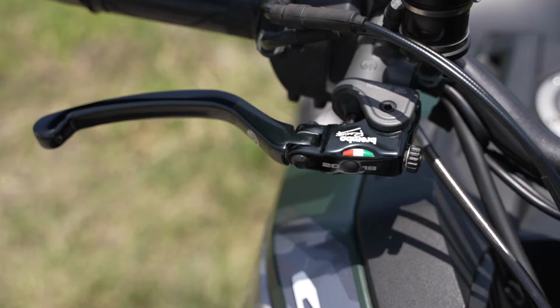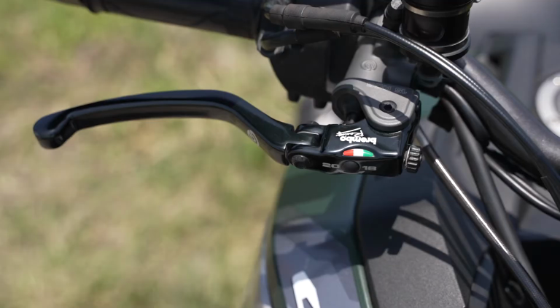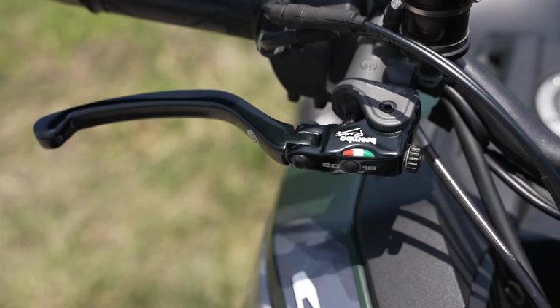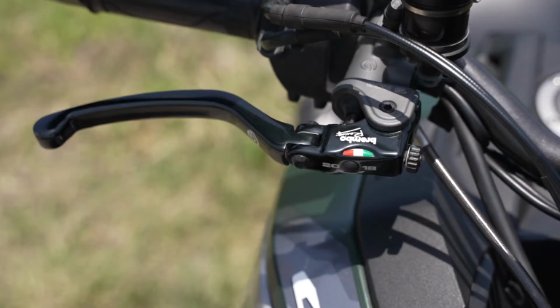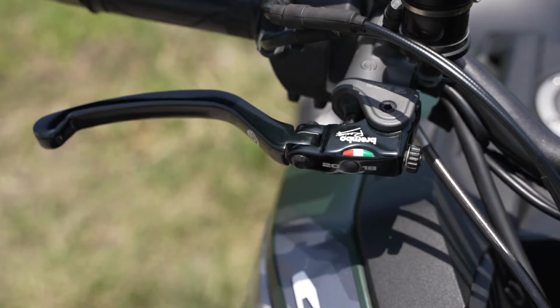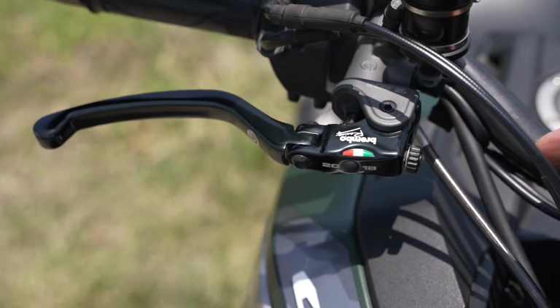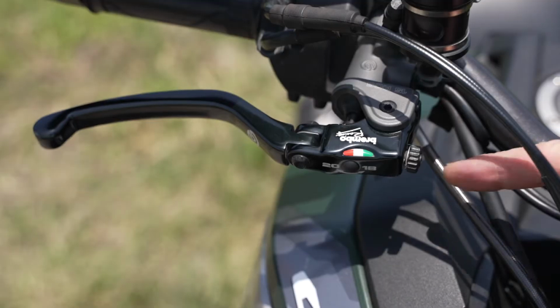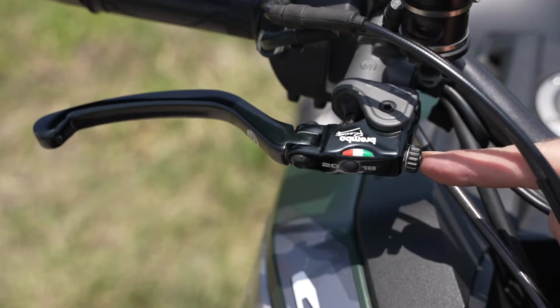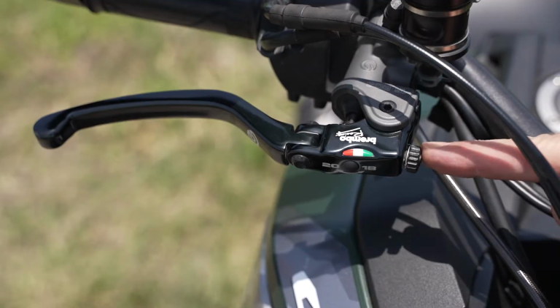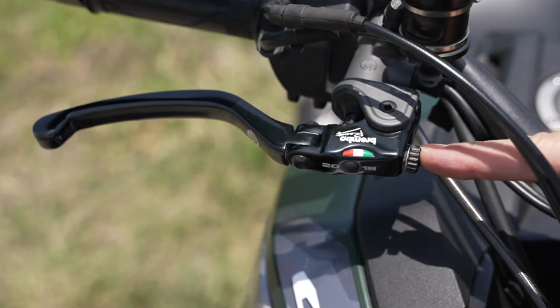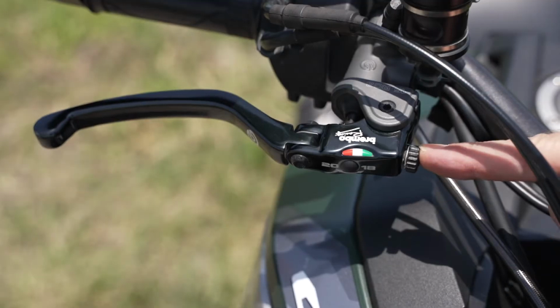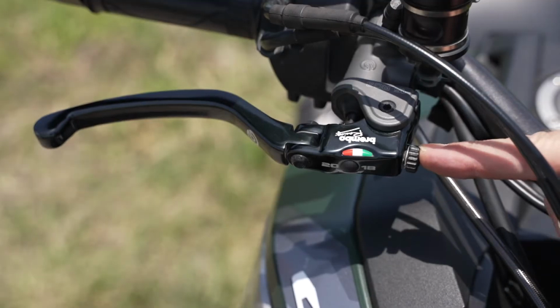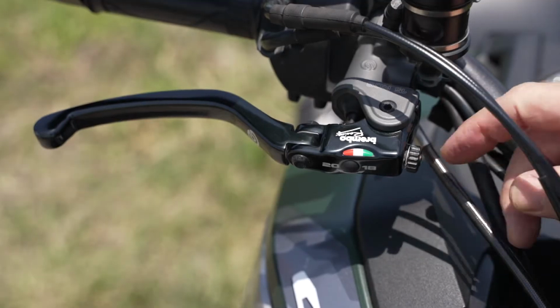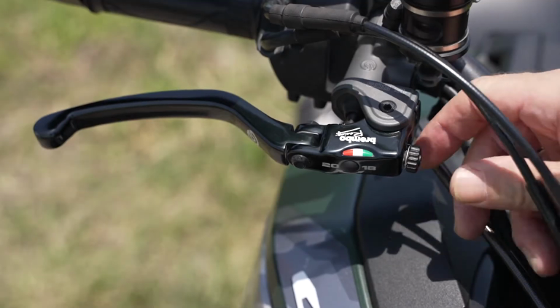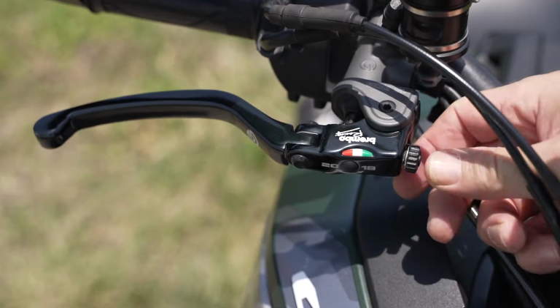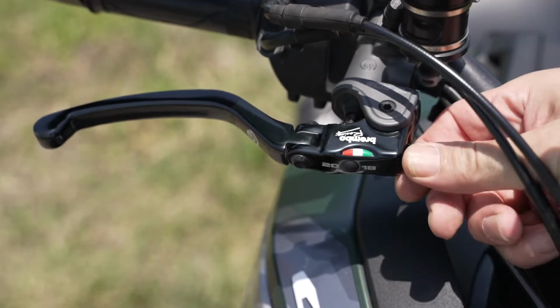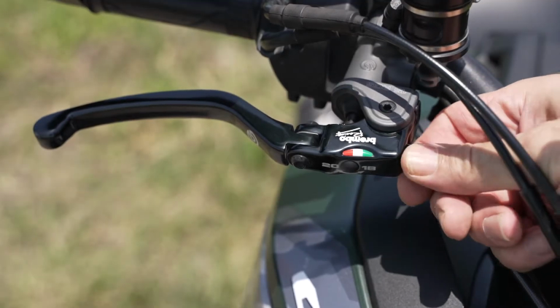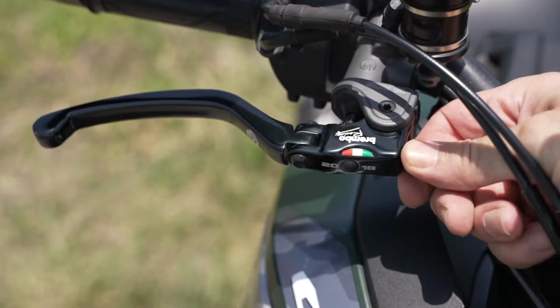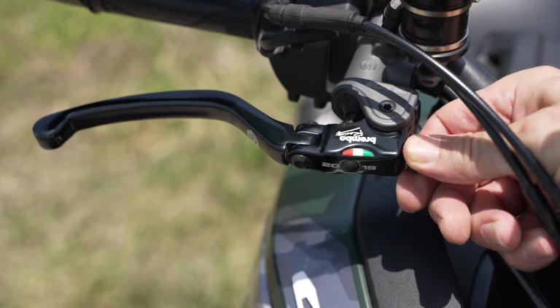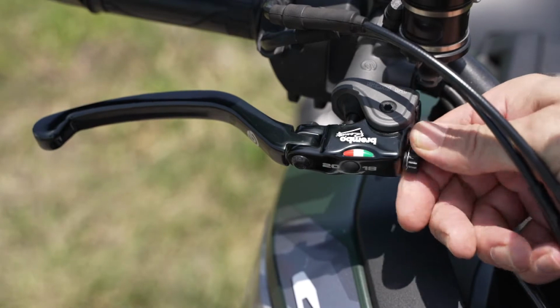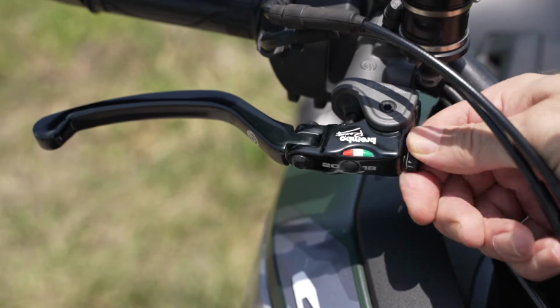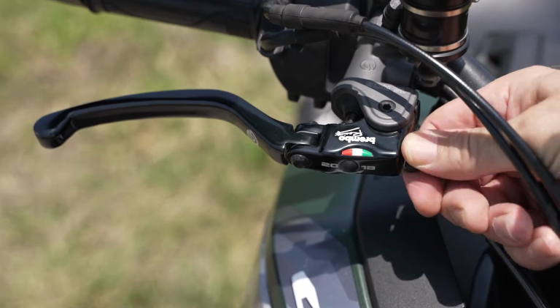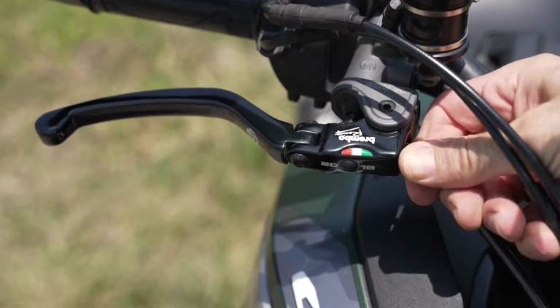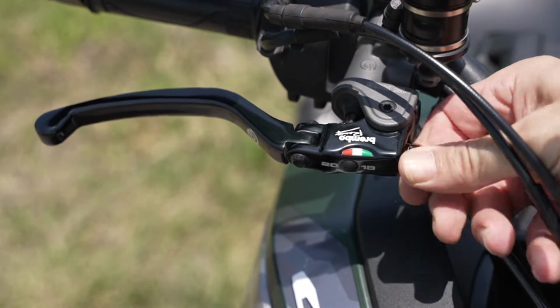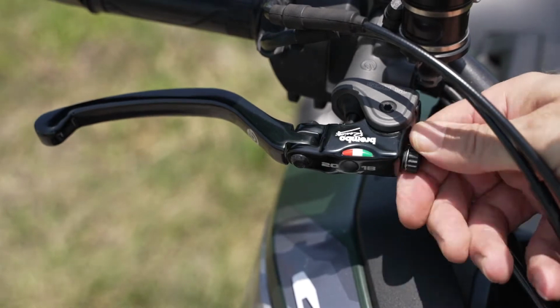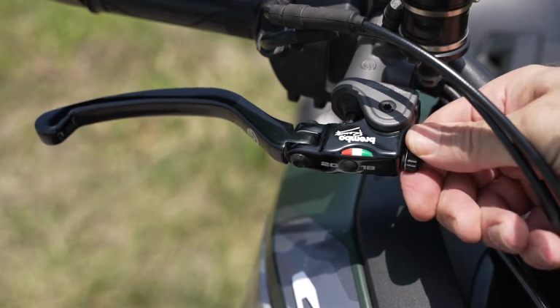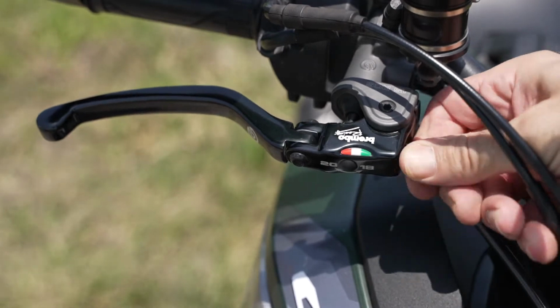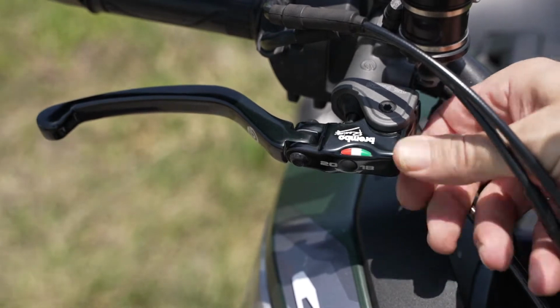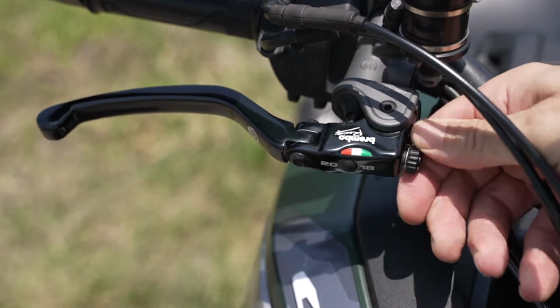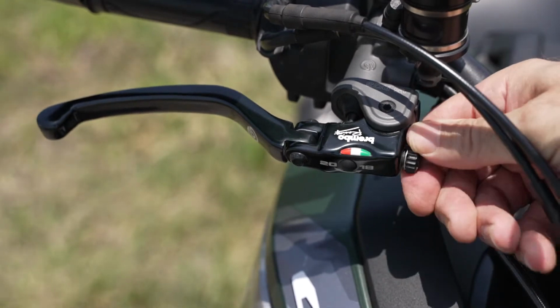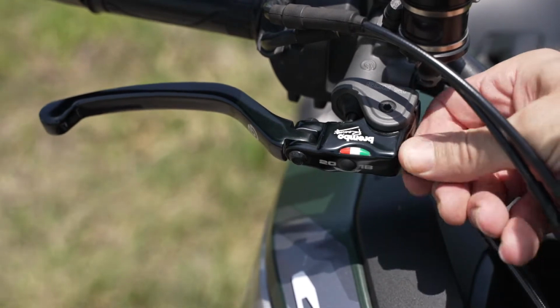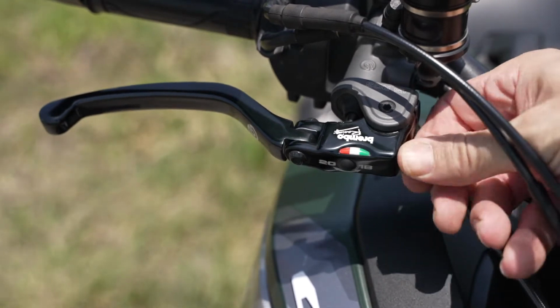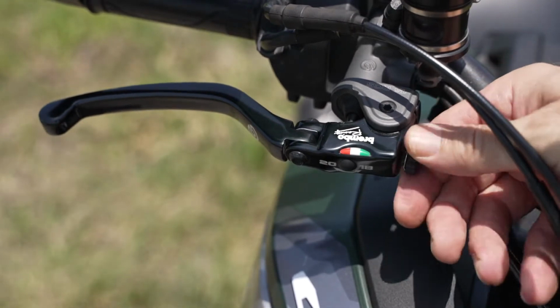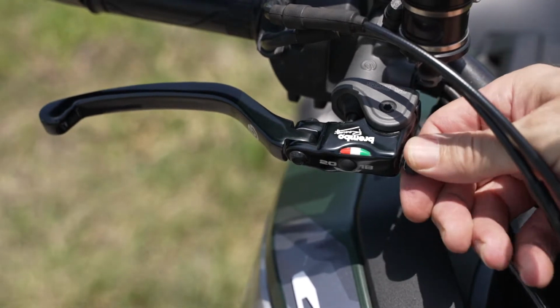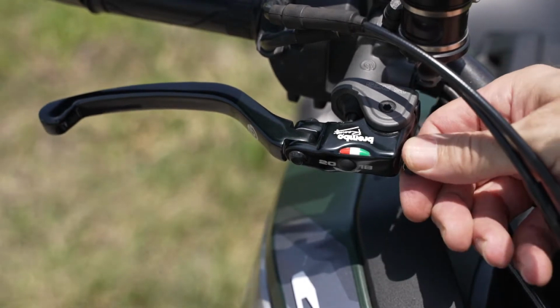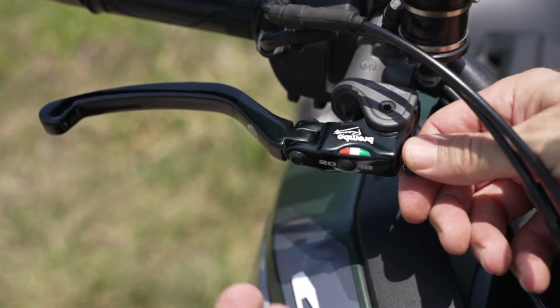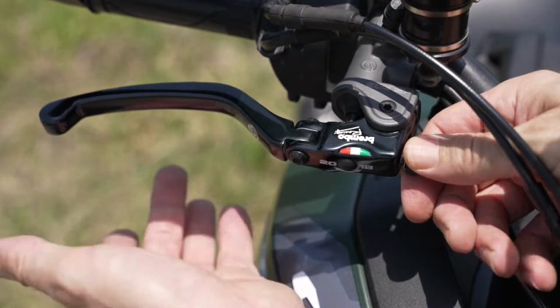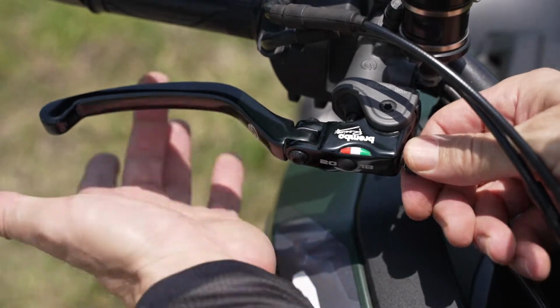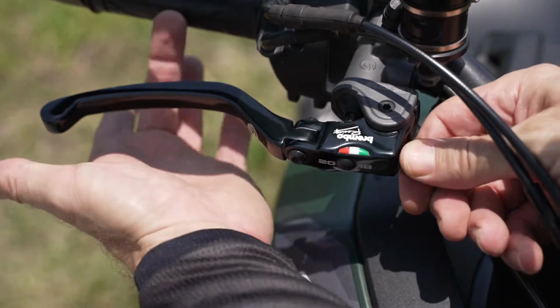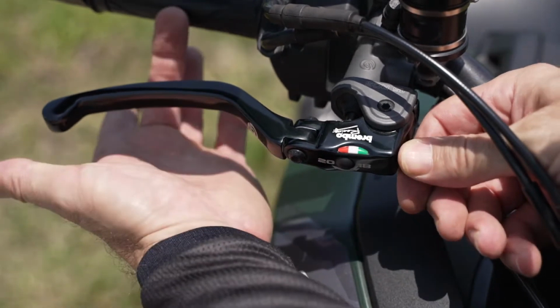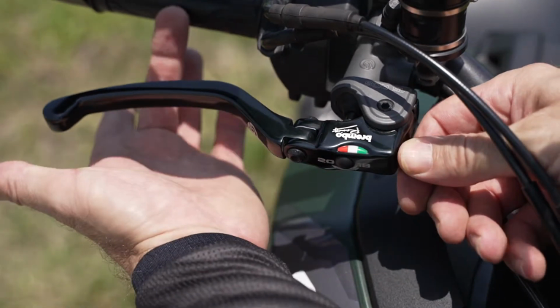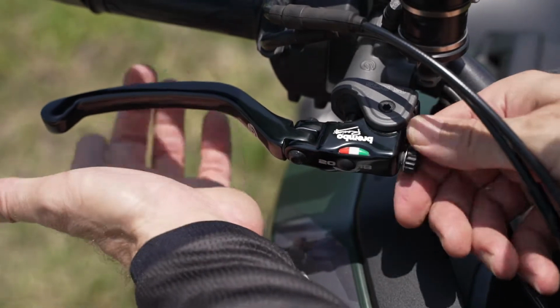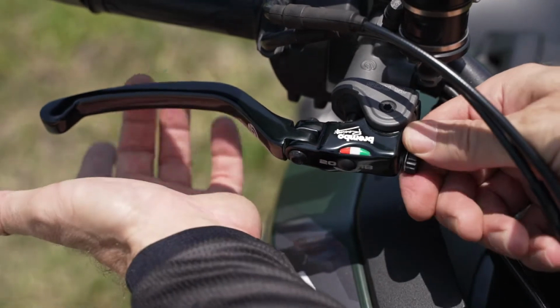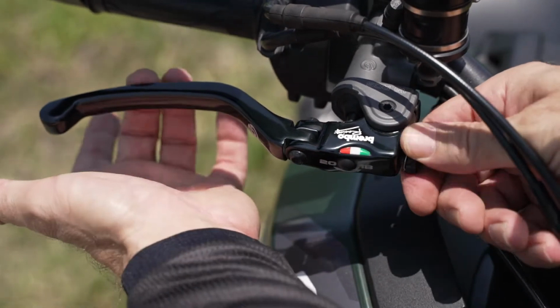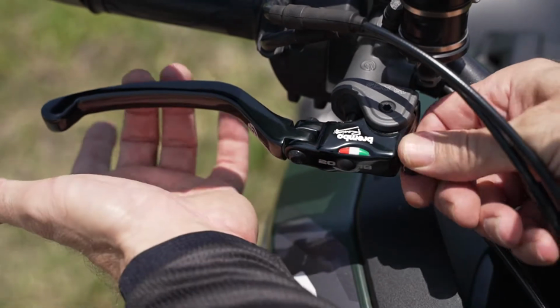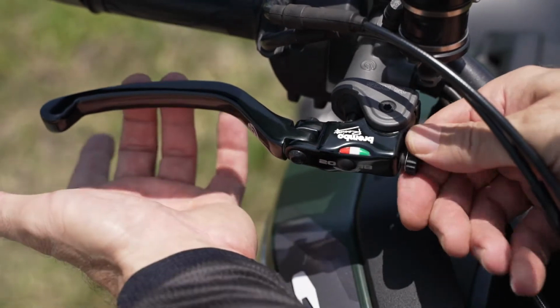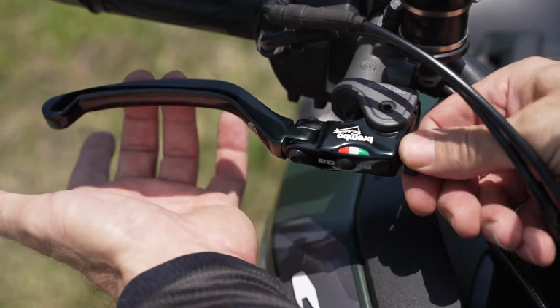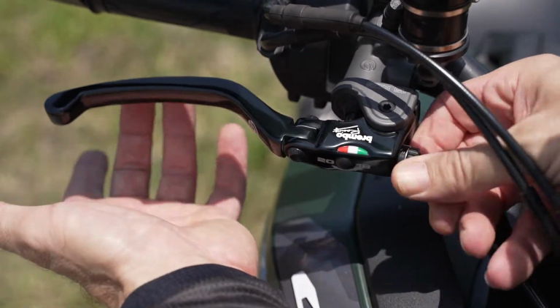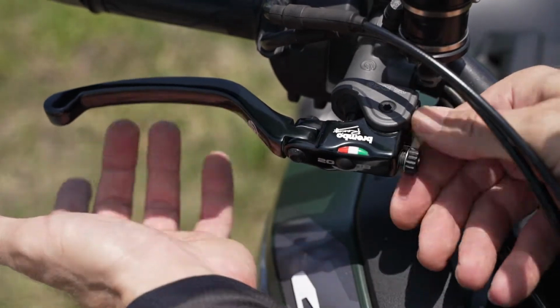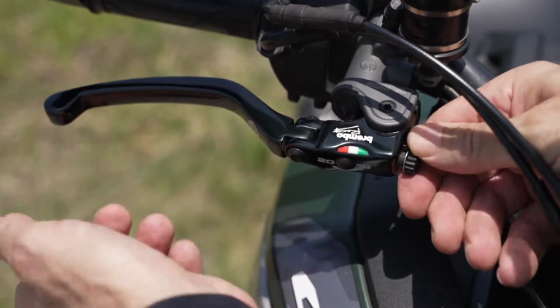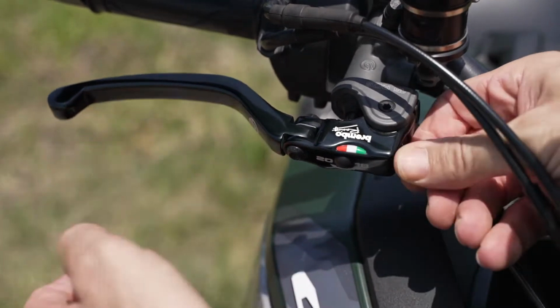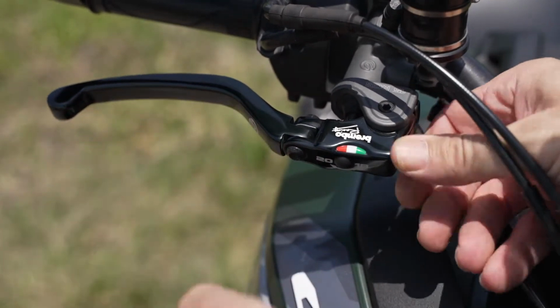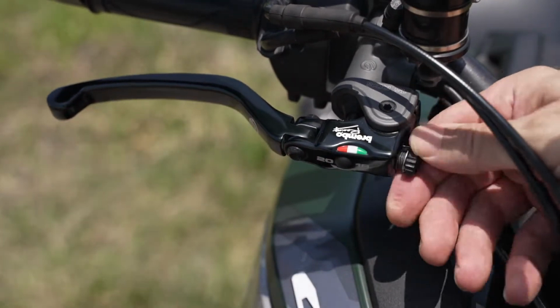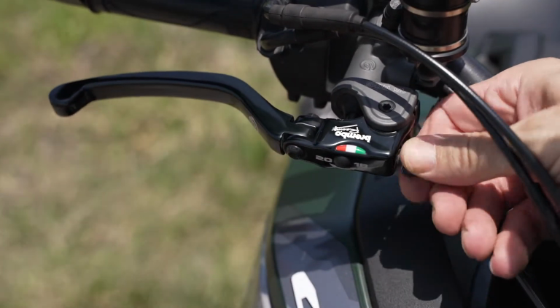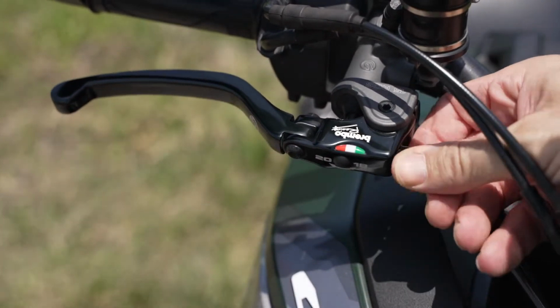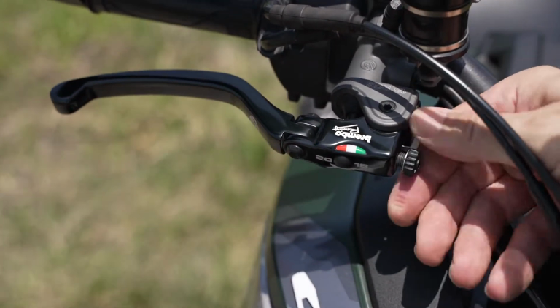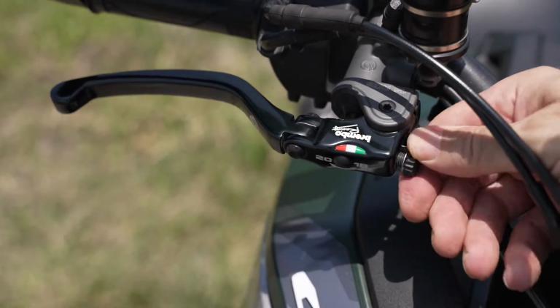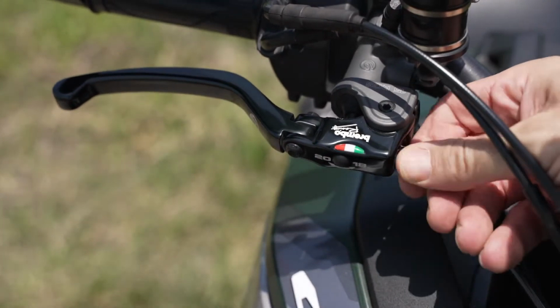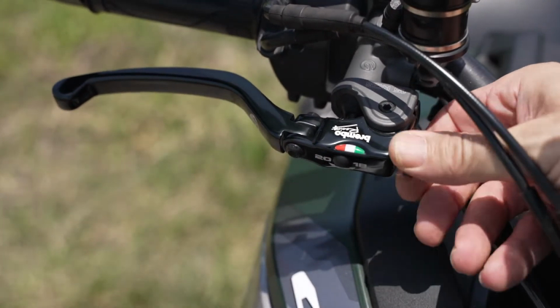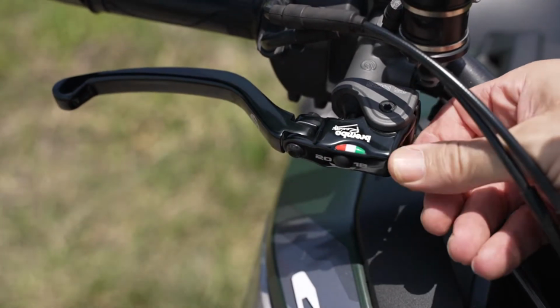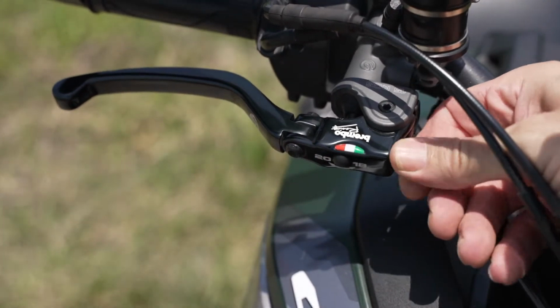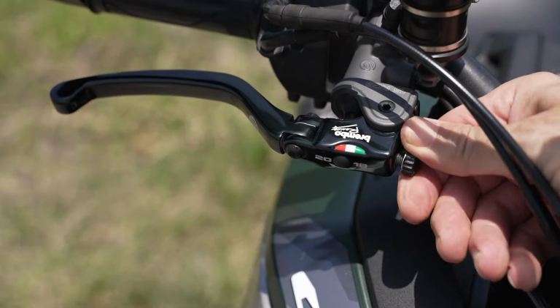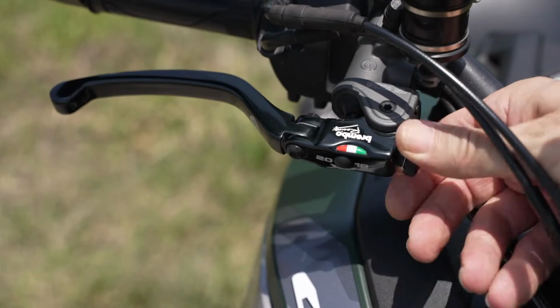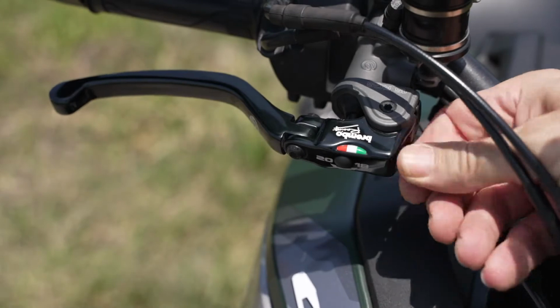Another nice feature is the thumb screw. As you turn it, you can adjust the distance between the grip and the lever to accommodate various hand sizes.